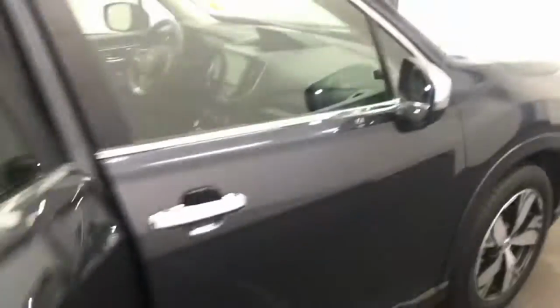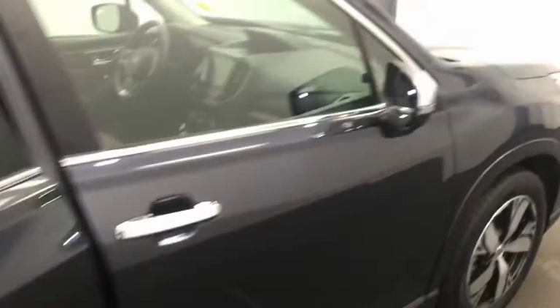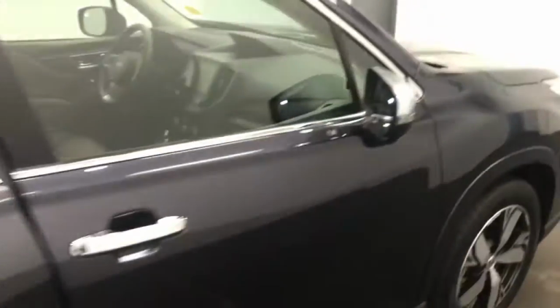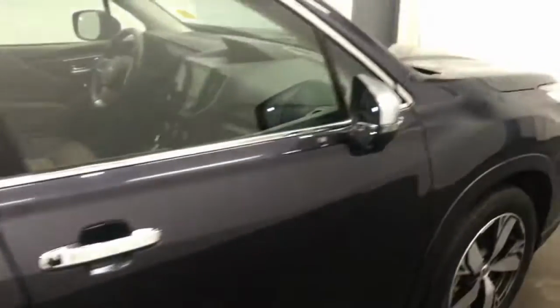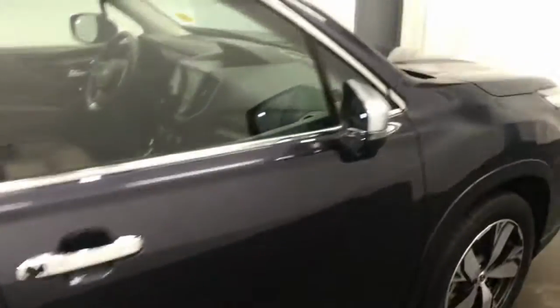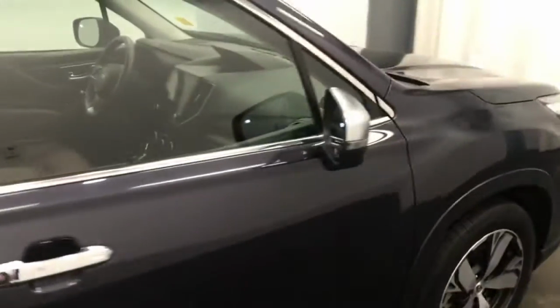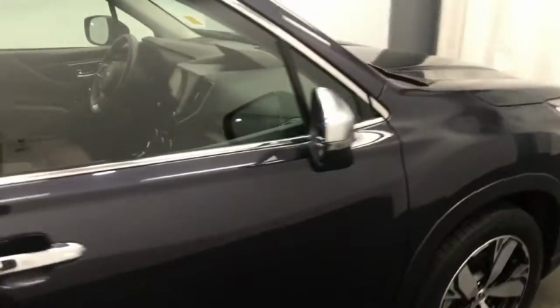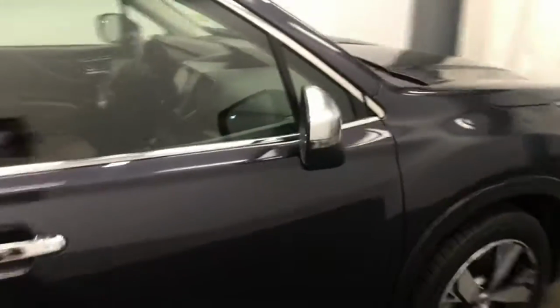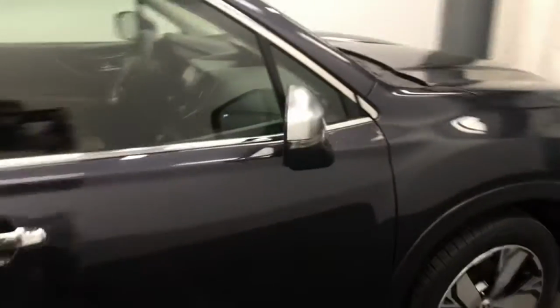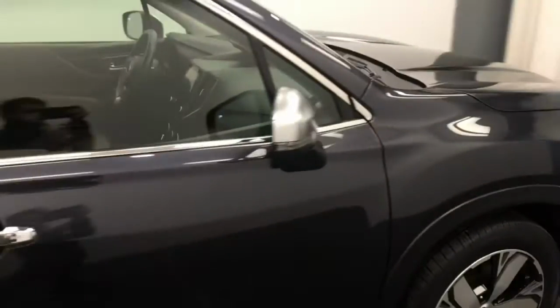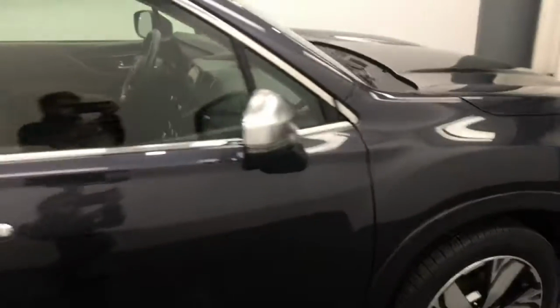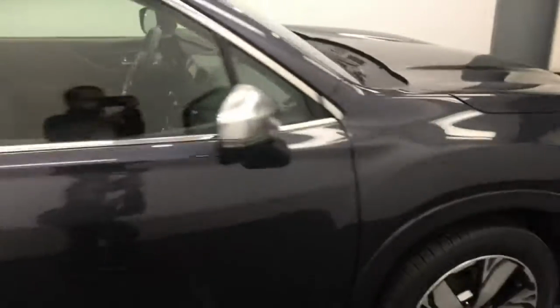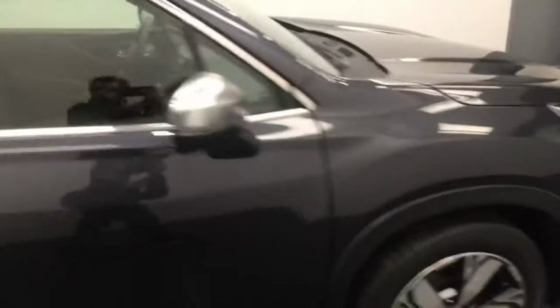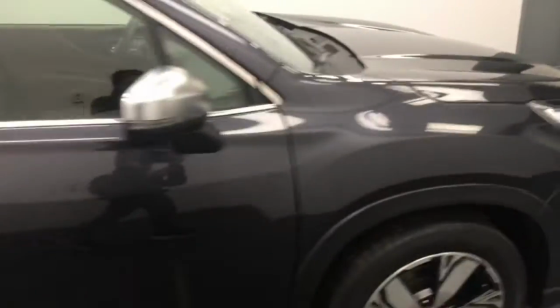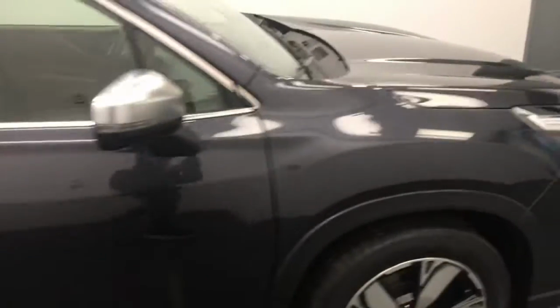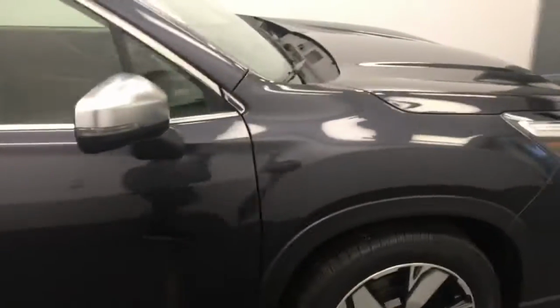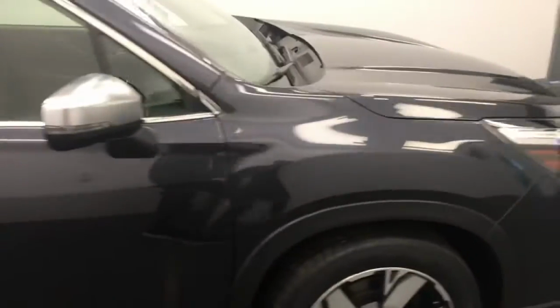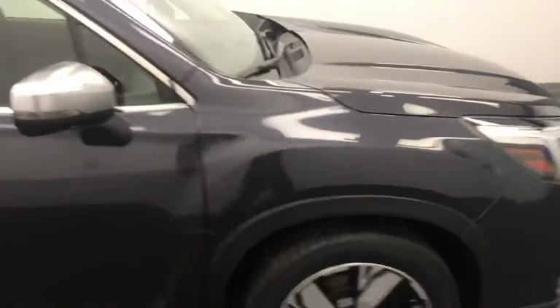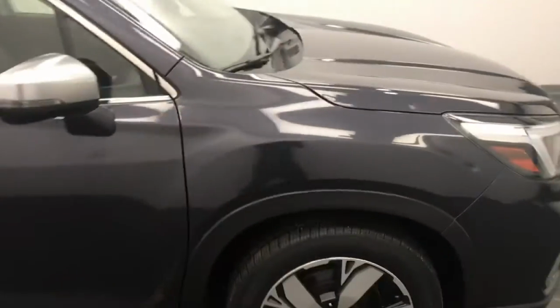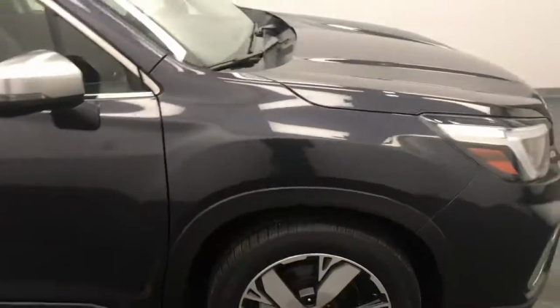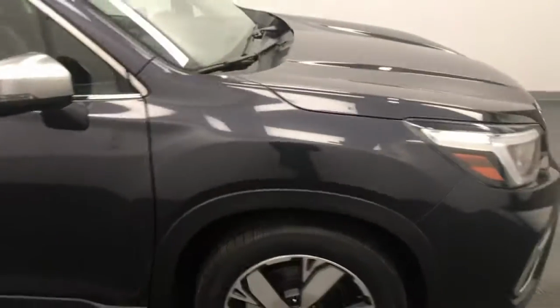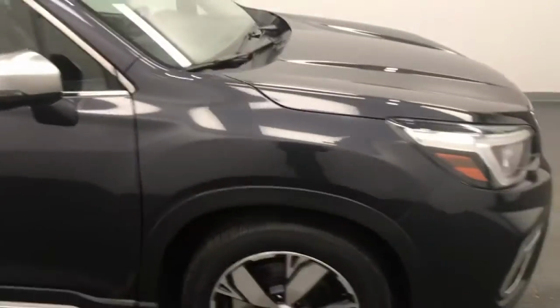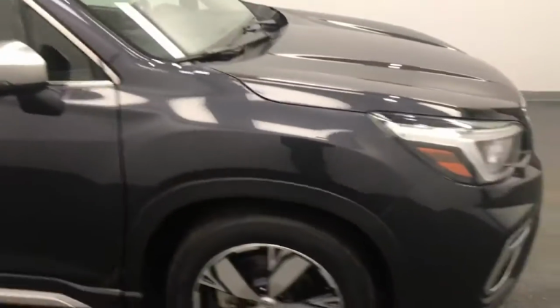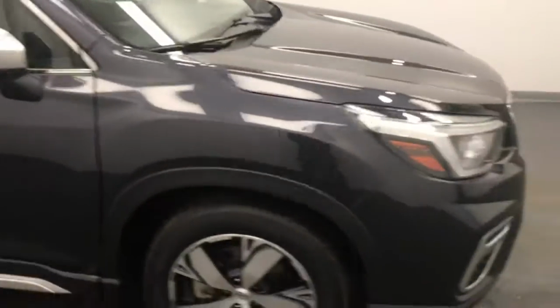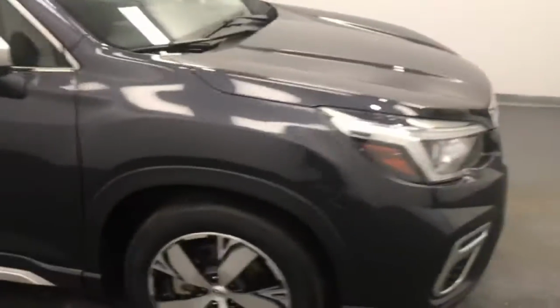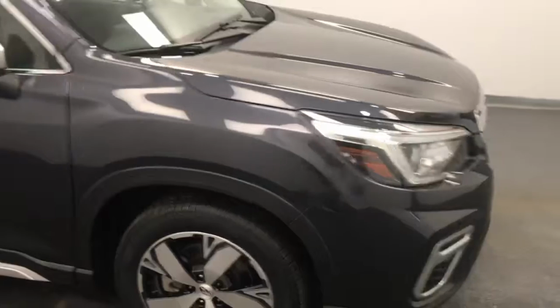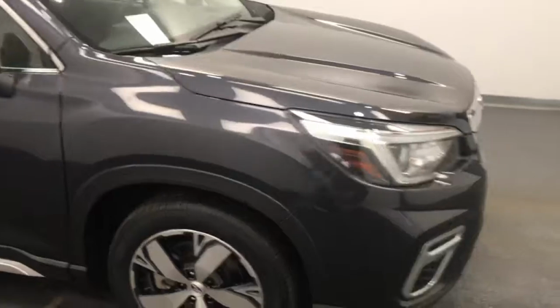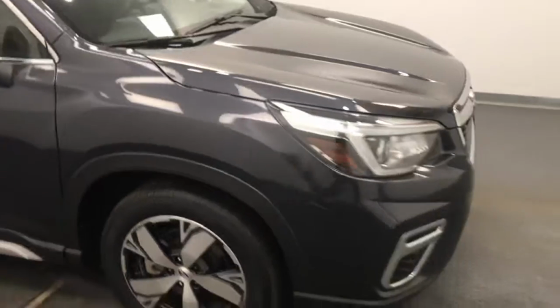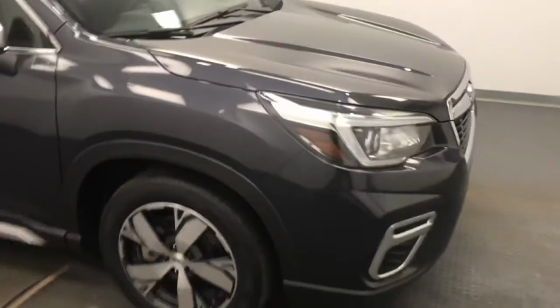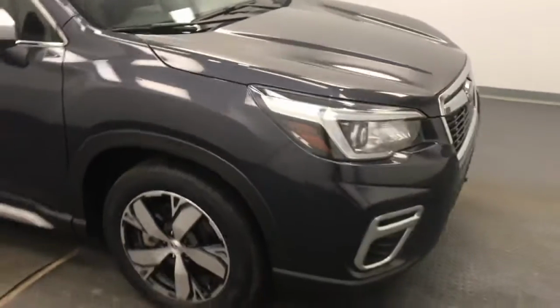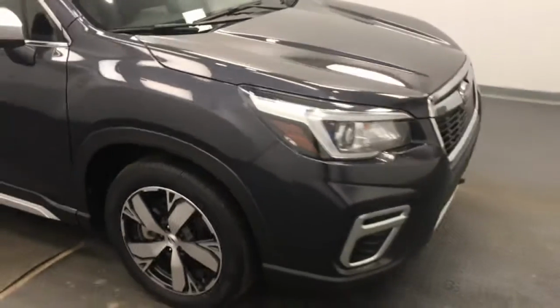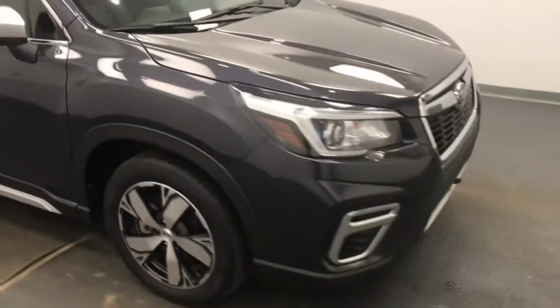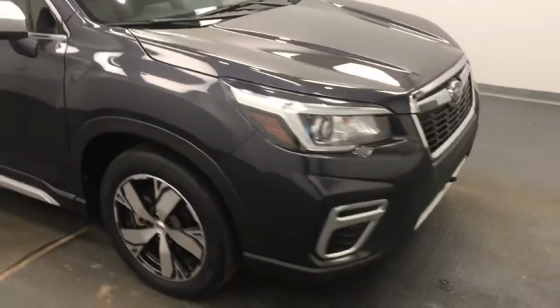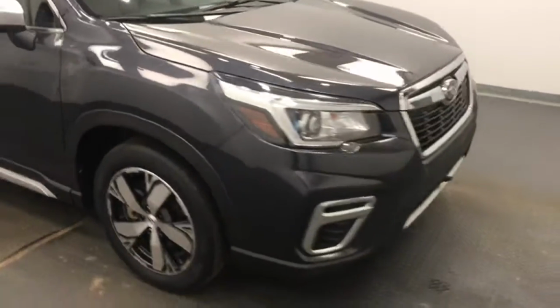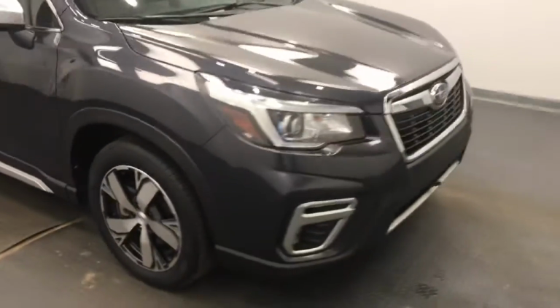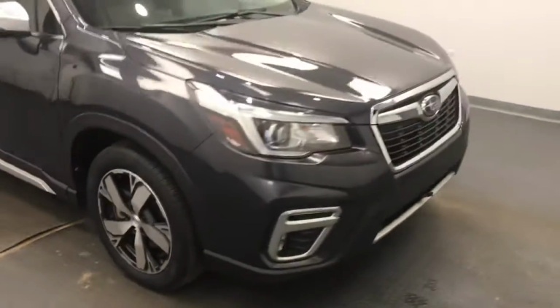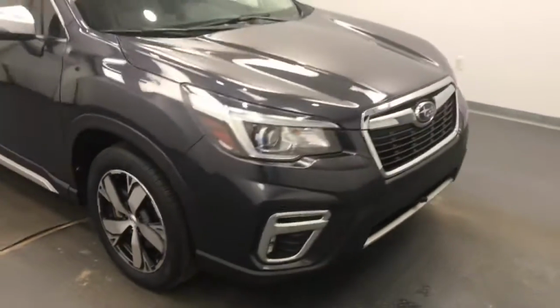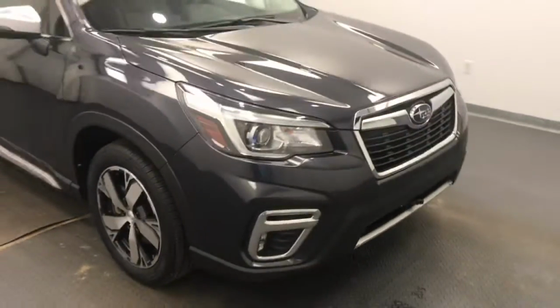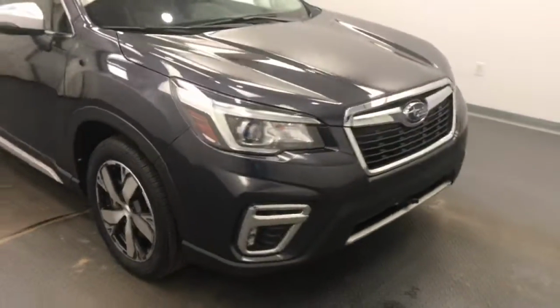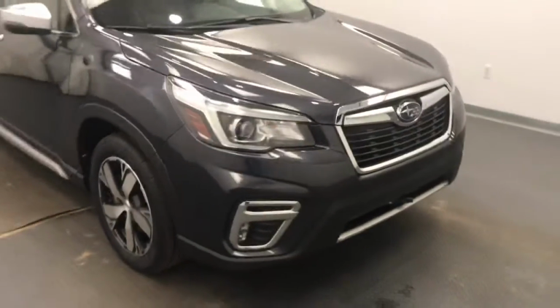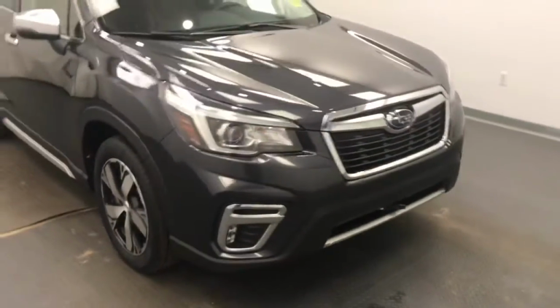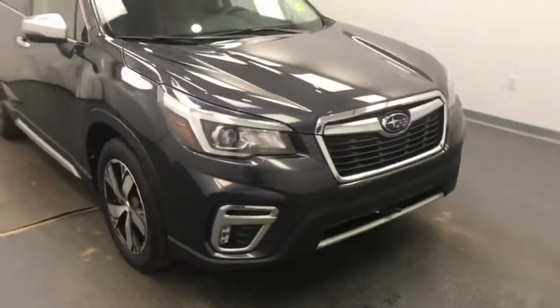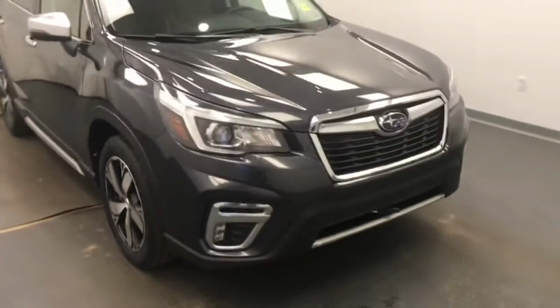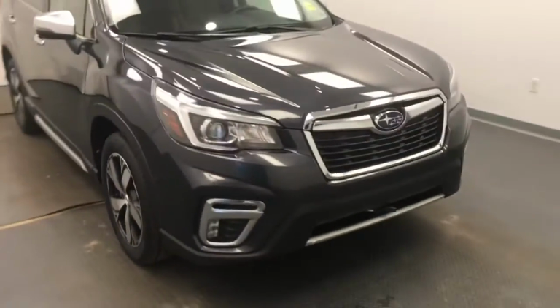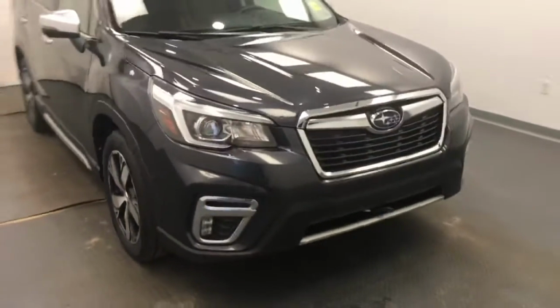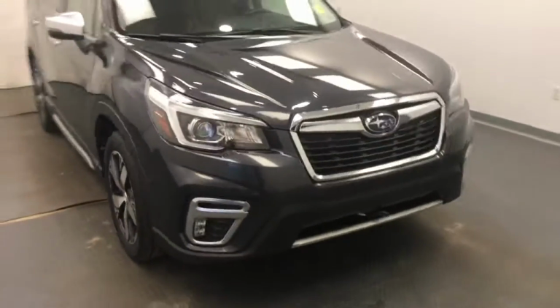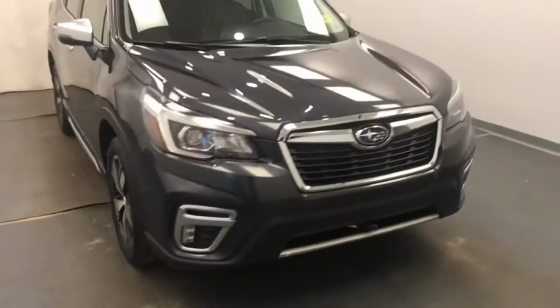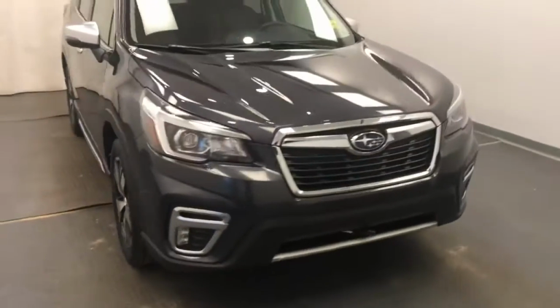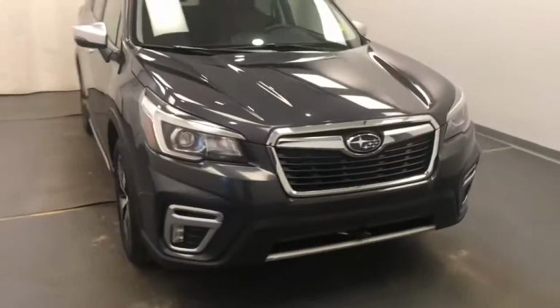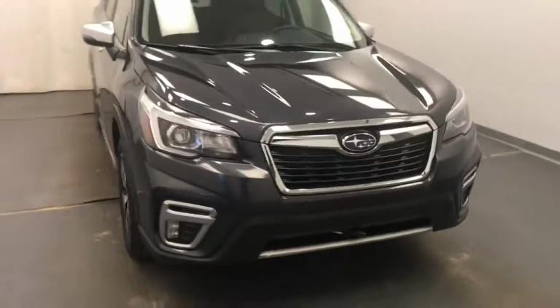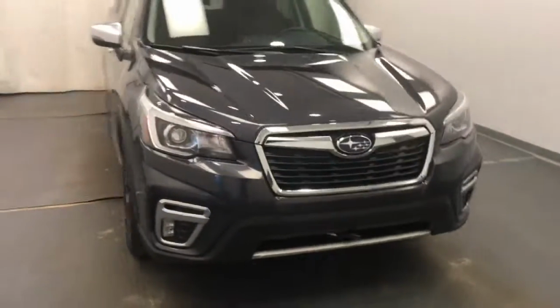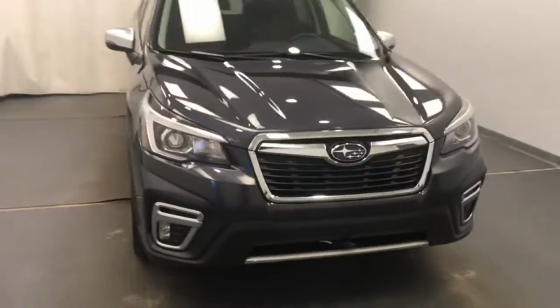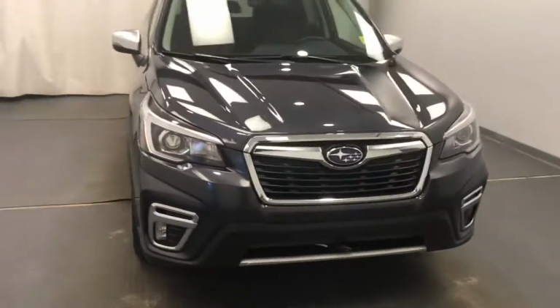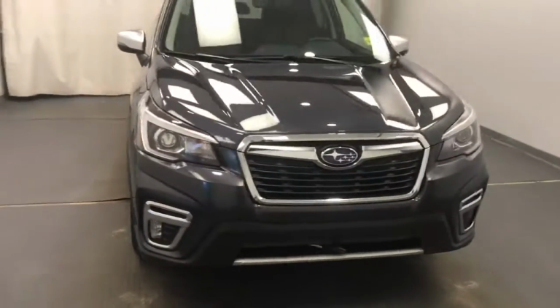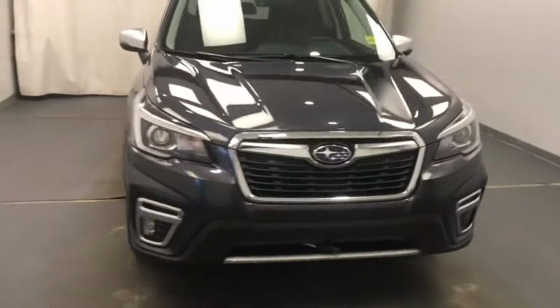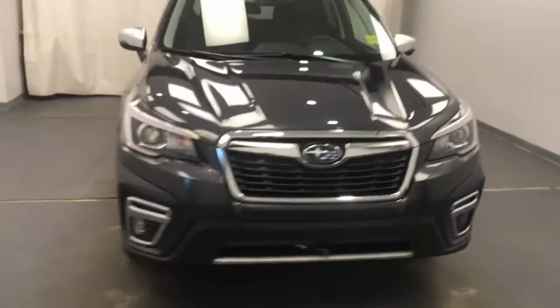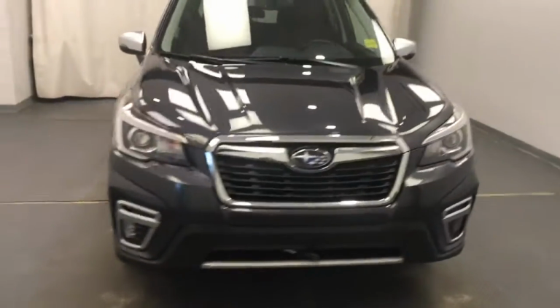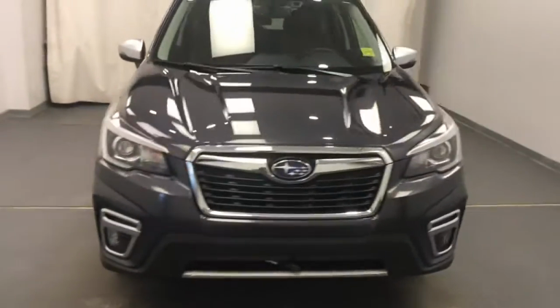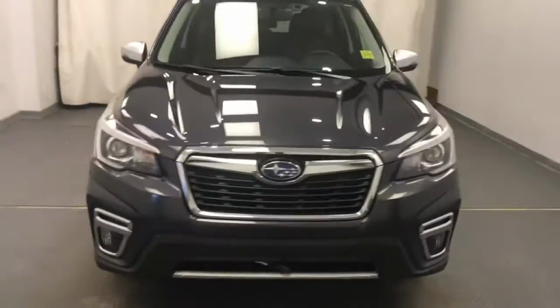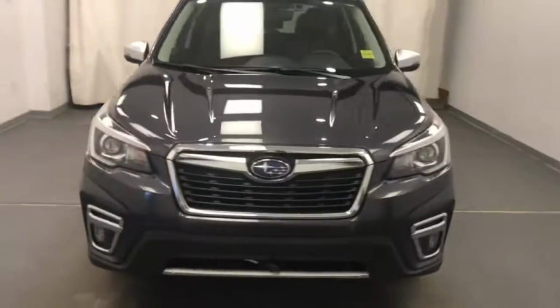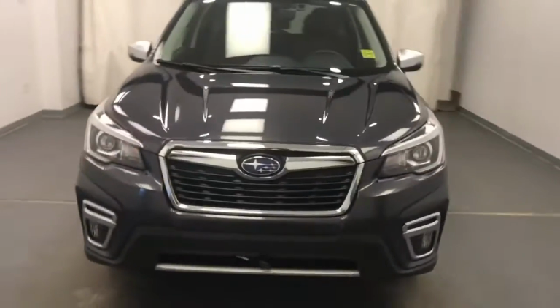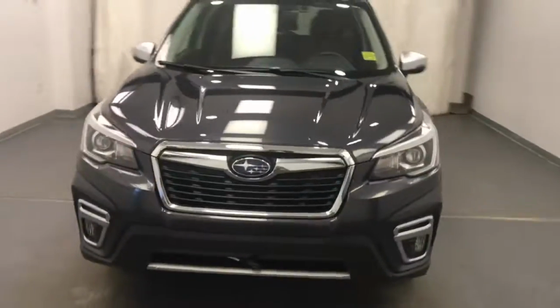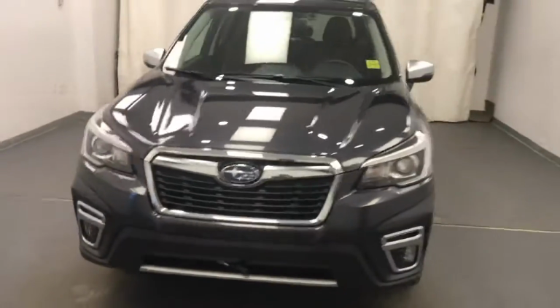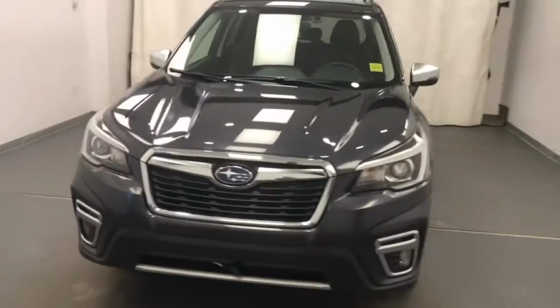Once again we're viewing stock number 203682 on a 2019 Subaru Forester. Exterior color is gray.